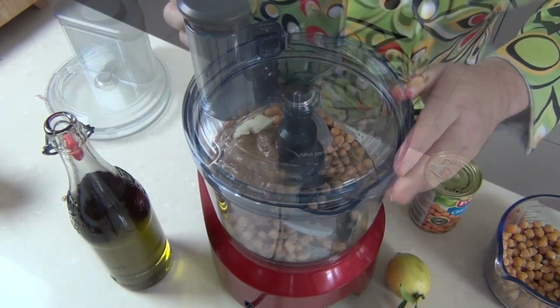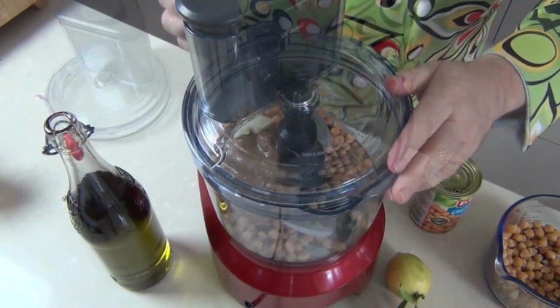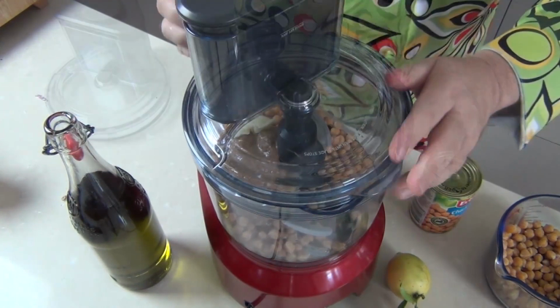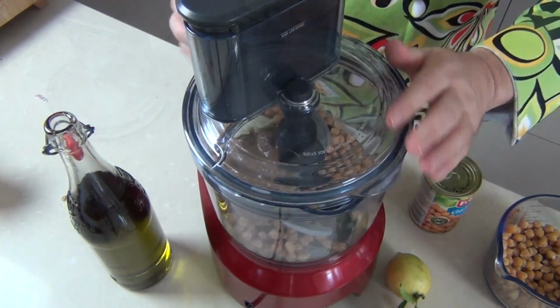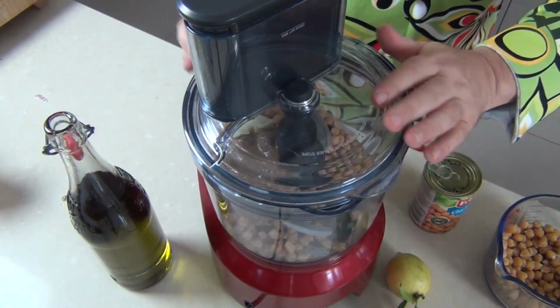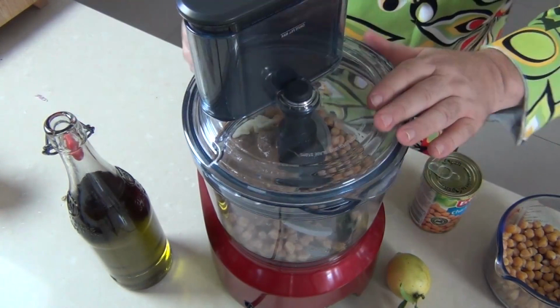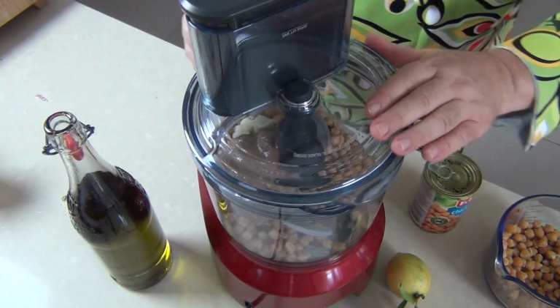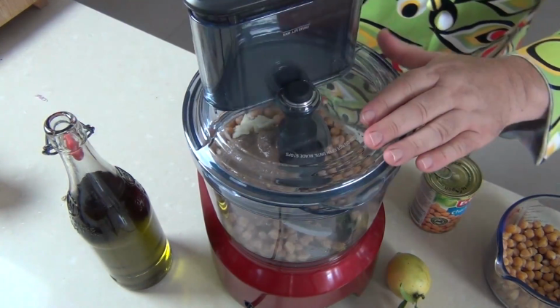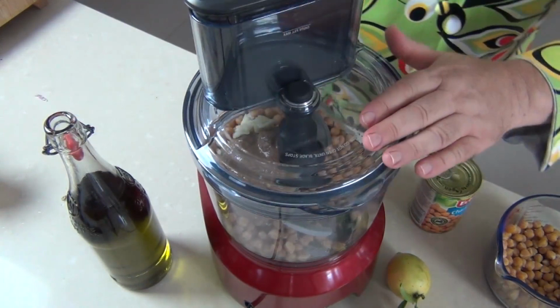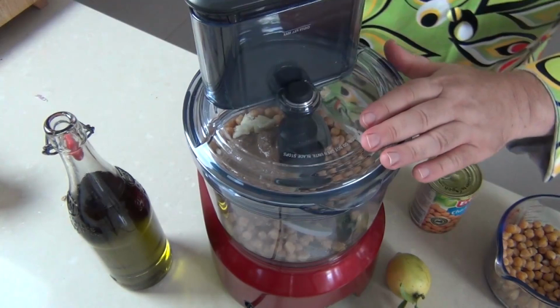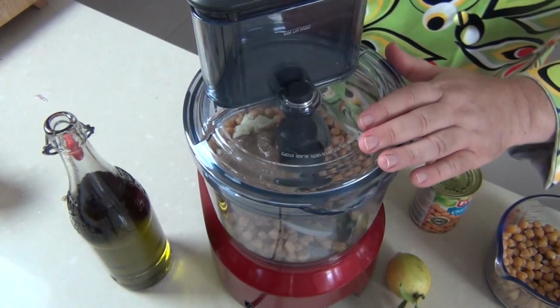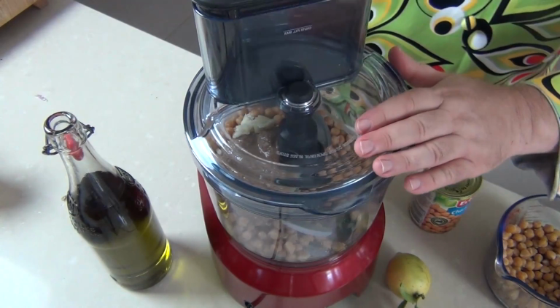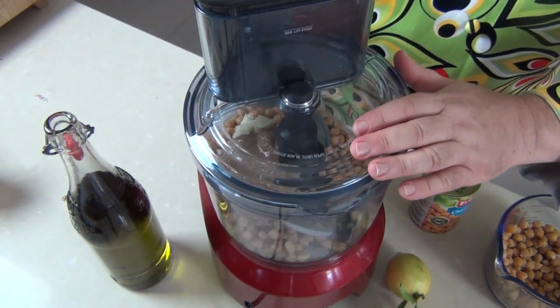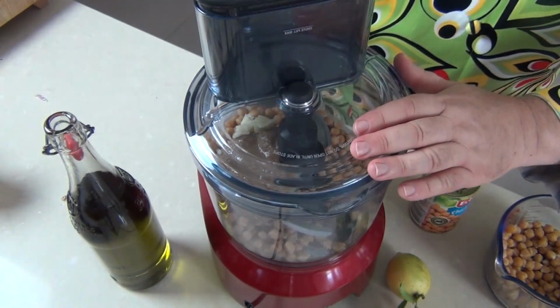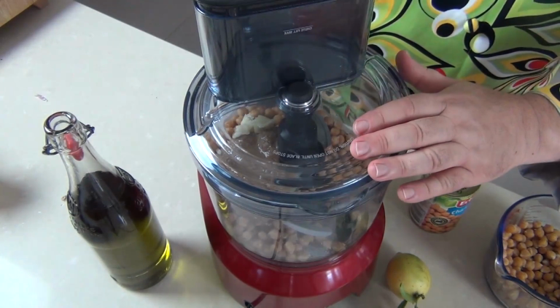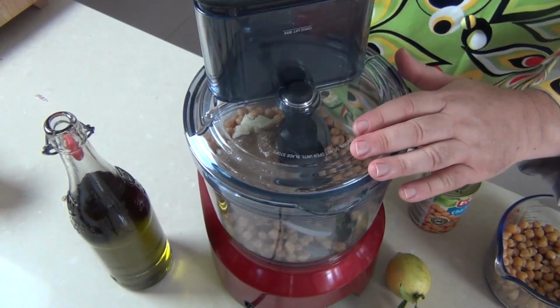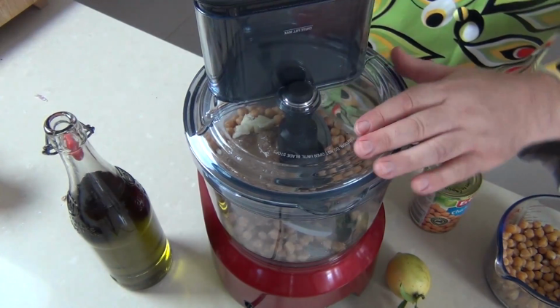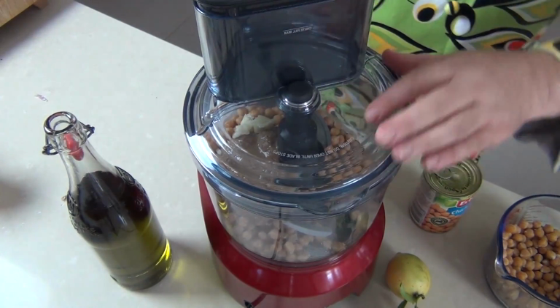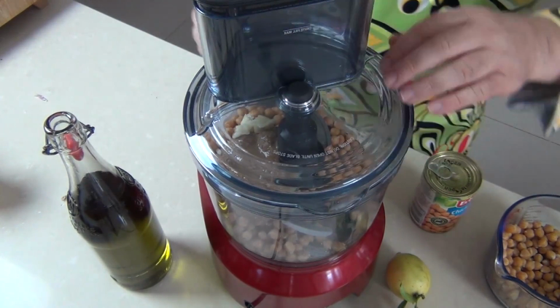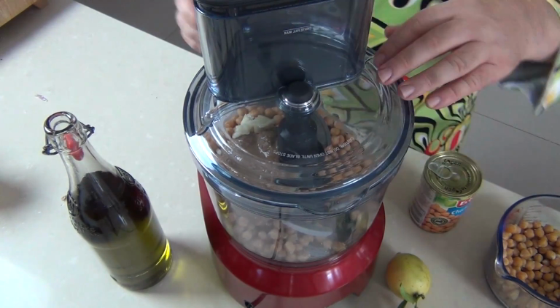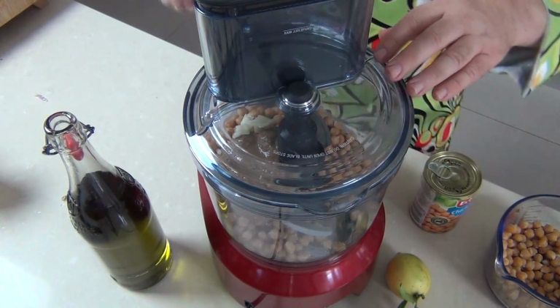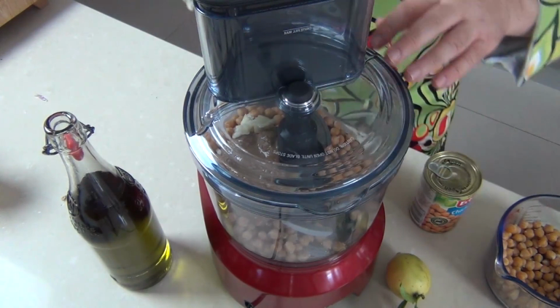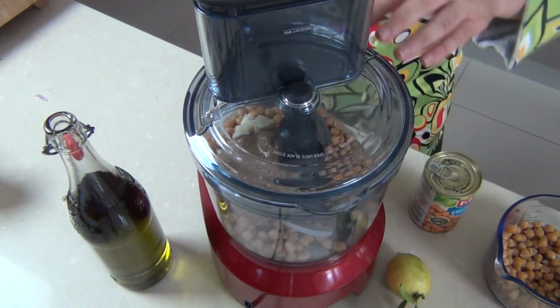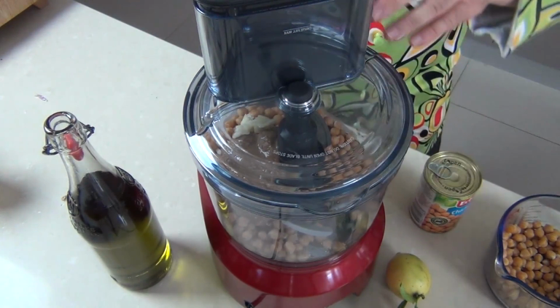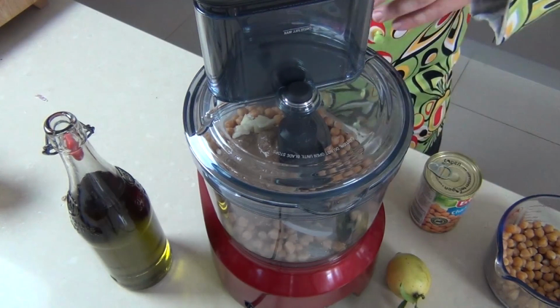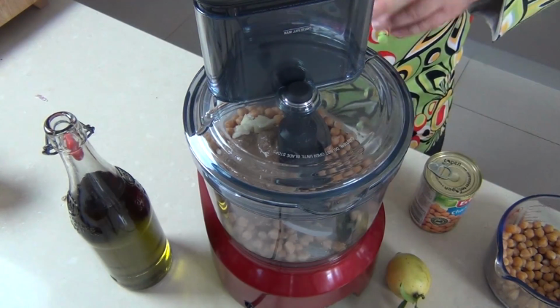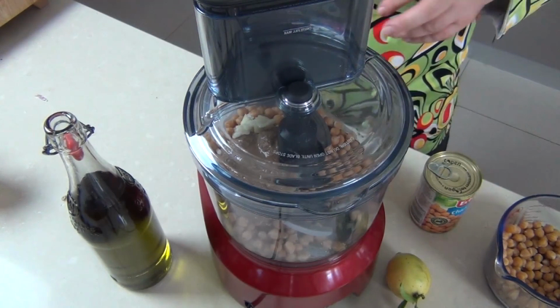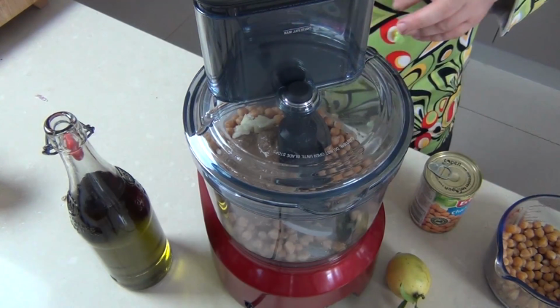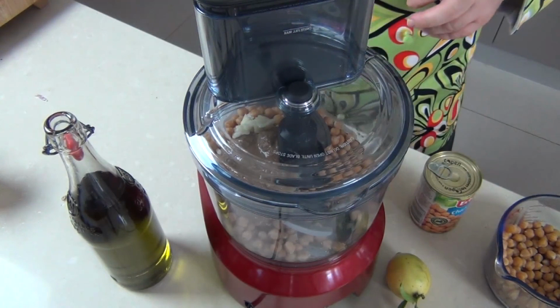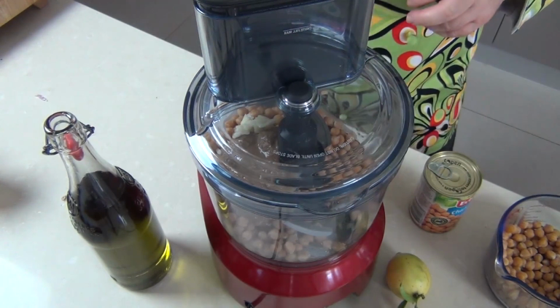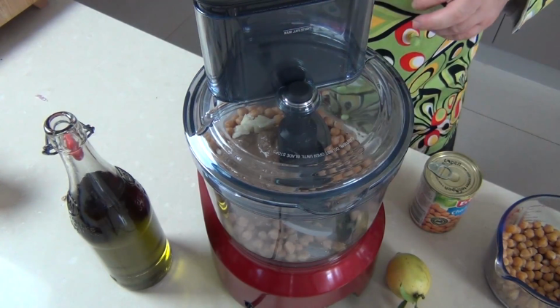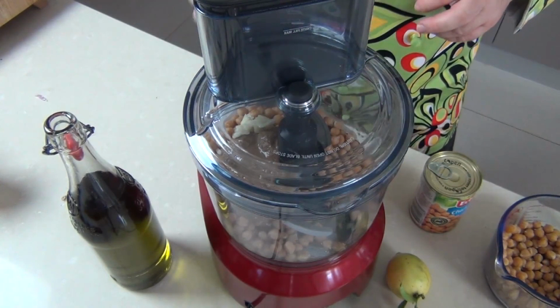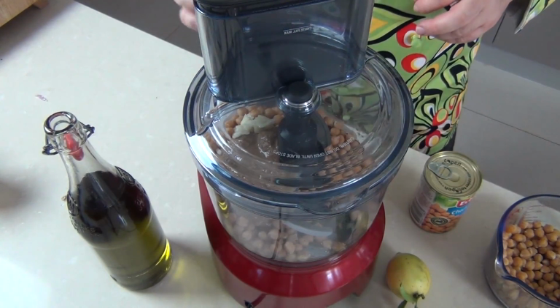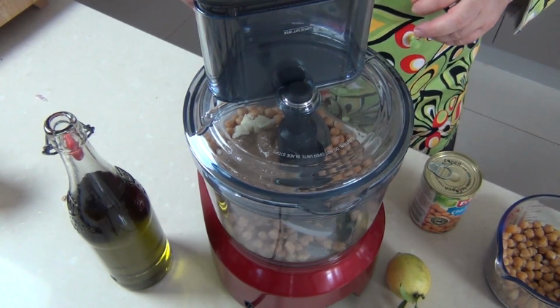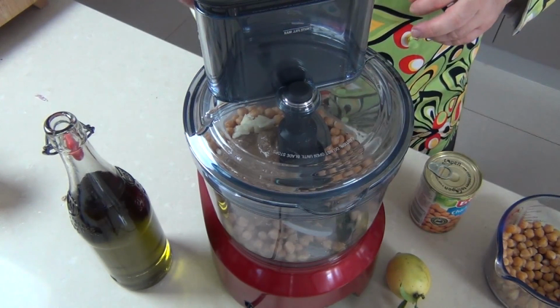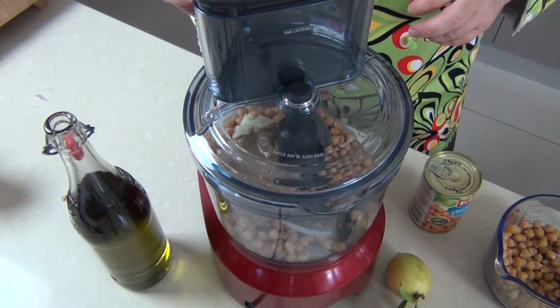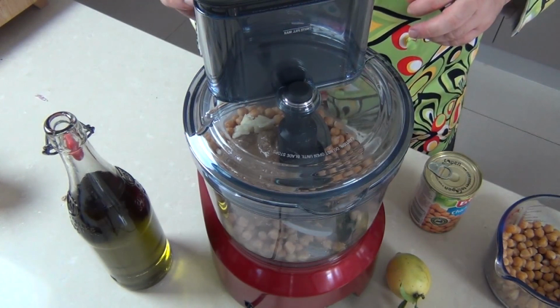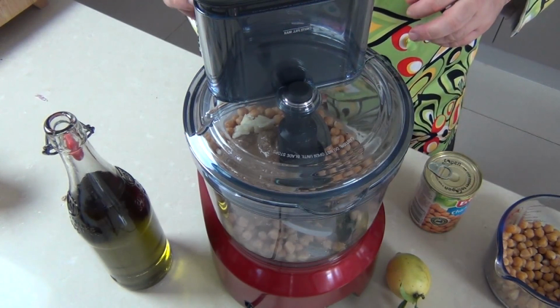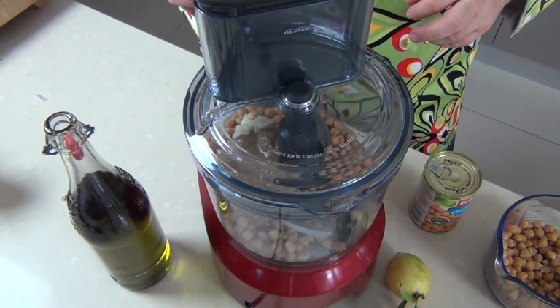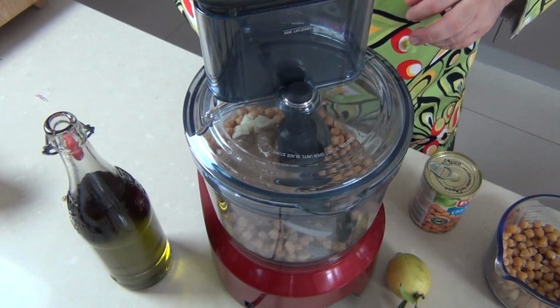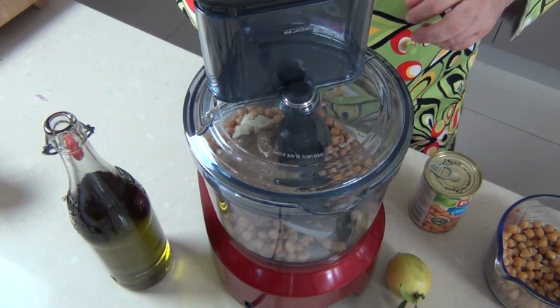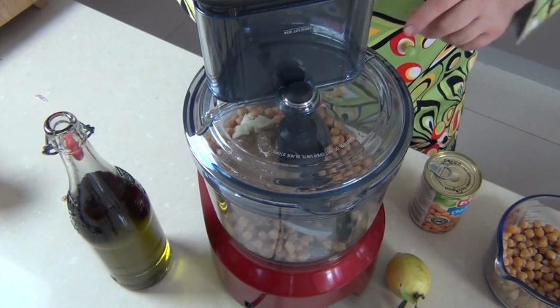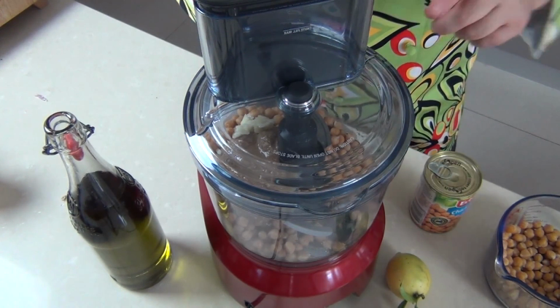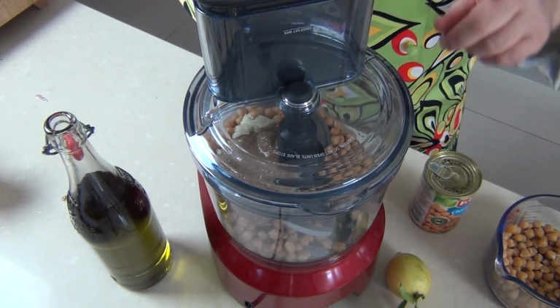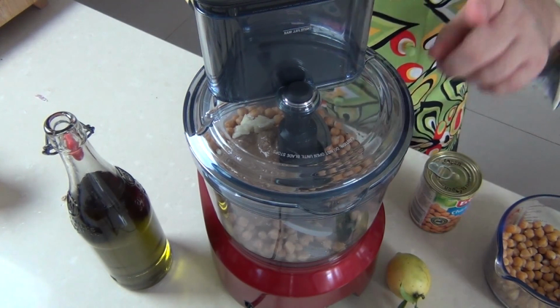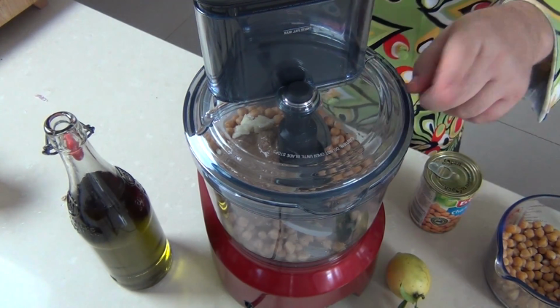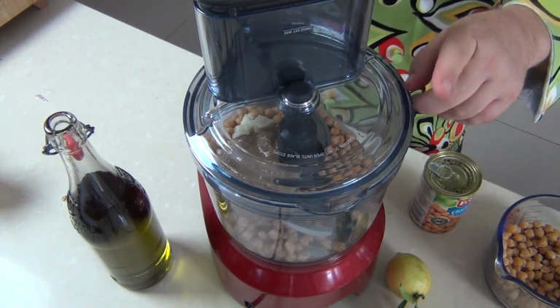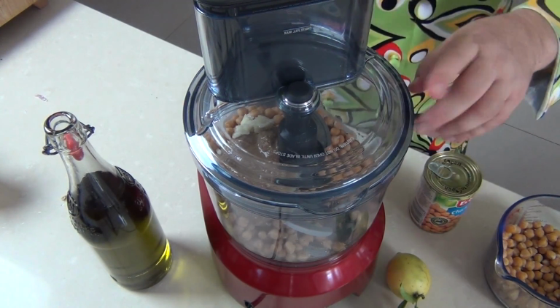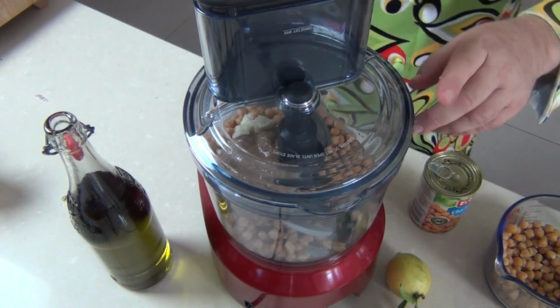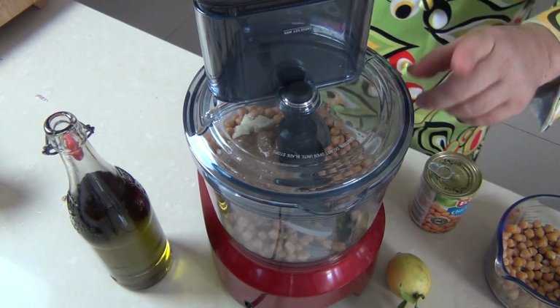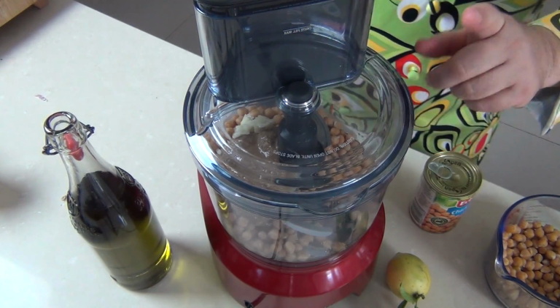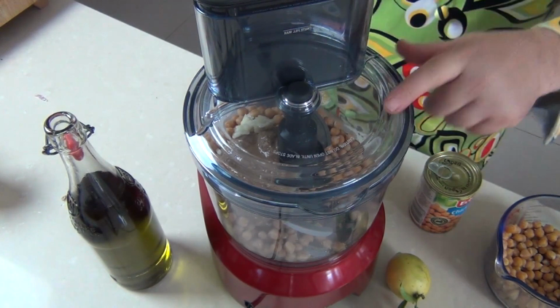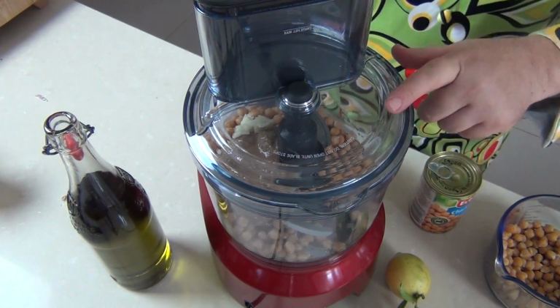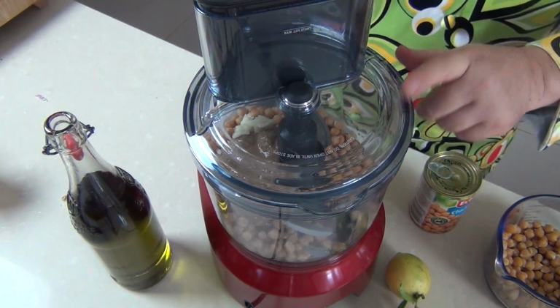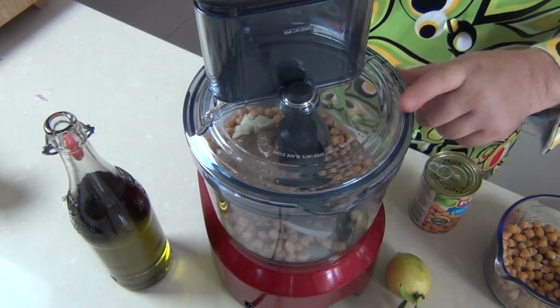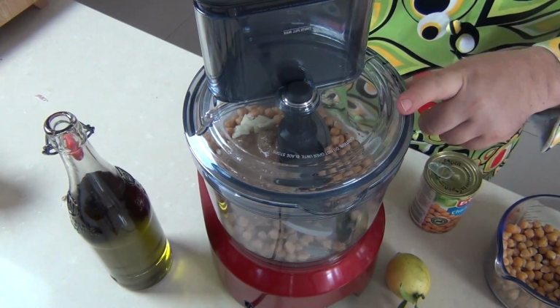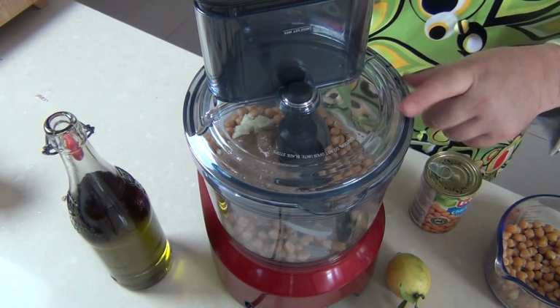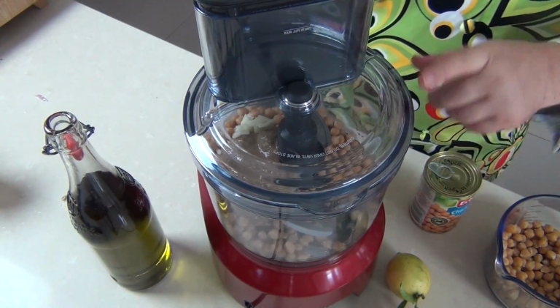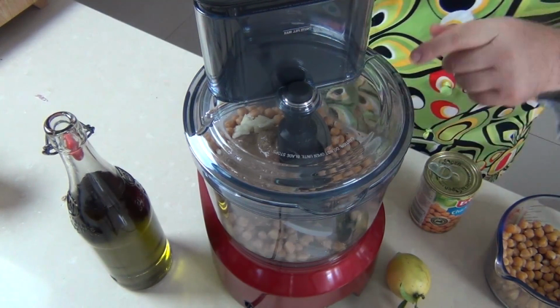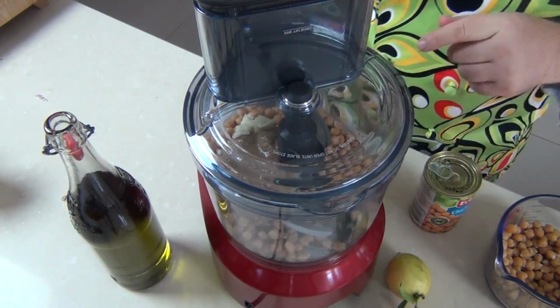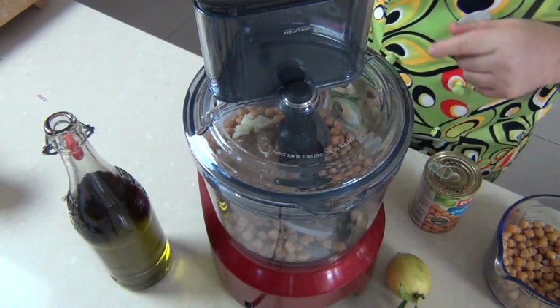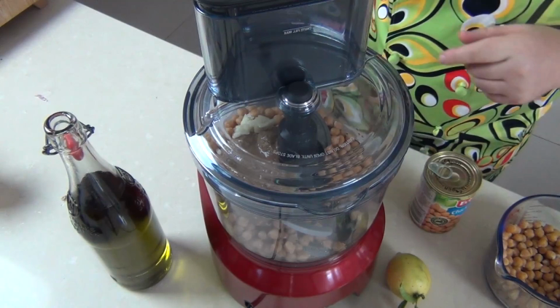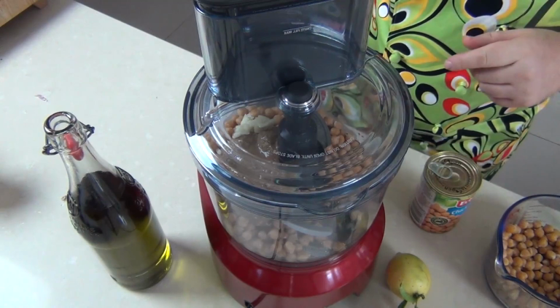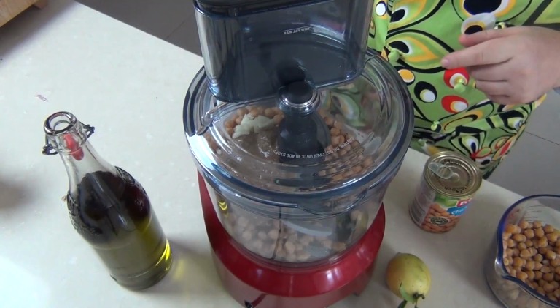Now we get the lid on our food processor and we're going to blitz this until it's smooth, but I'm going to show you a trick to get it super smooth.